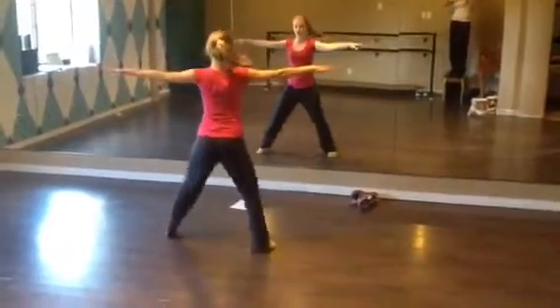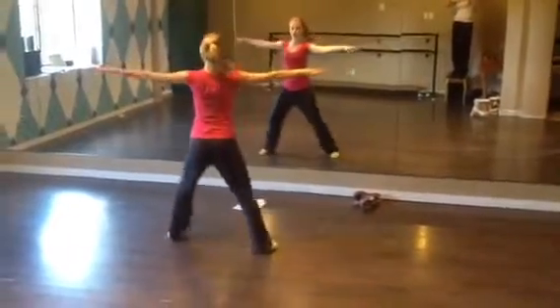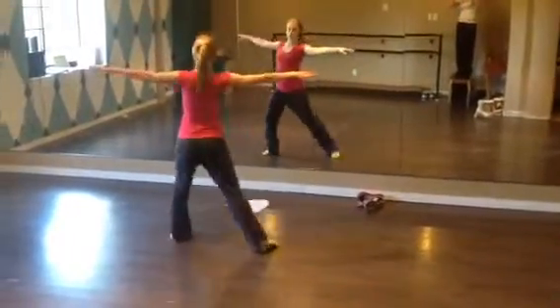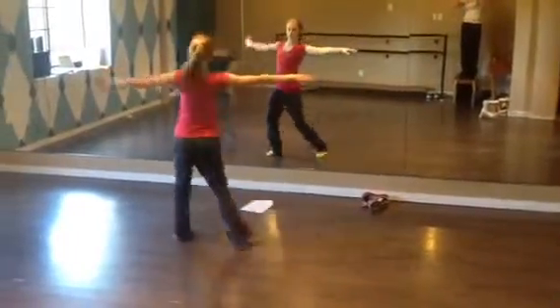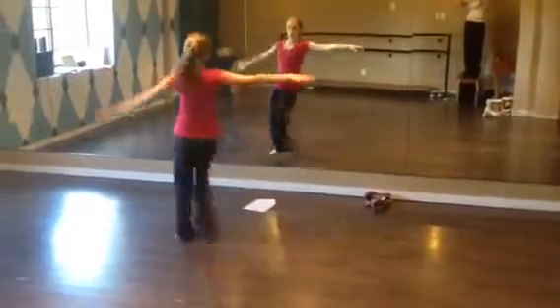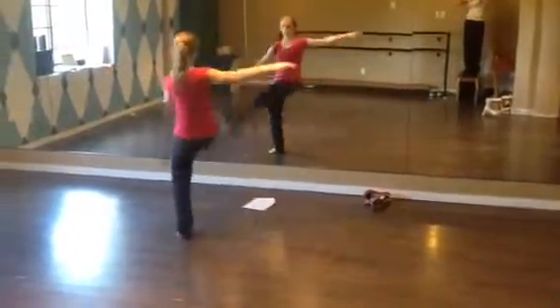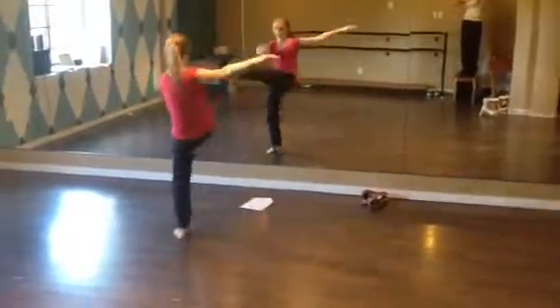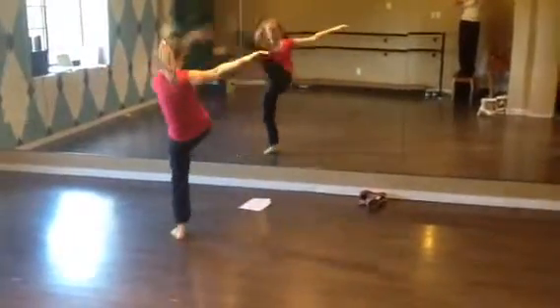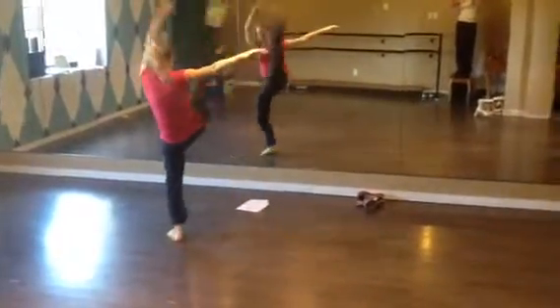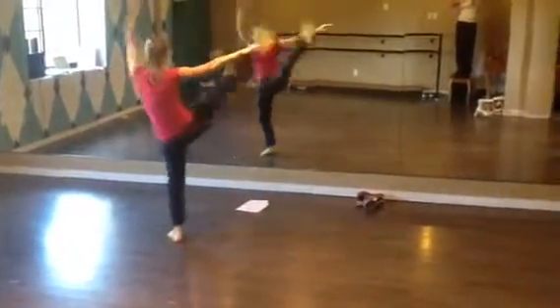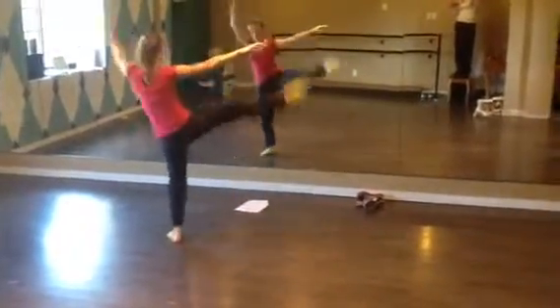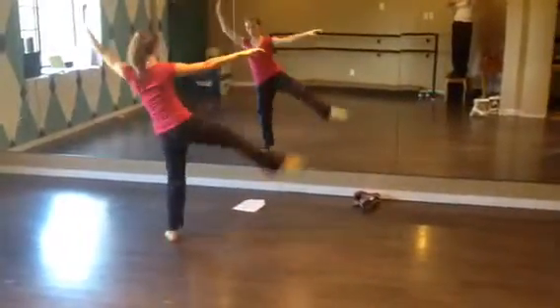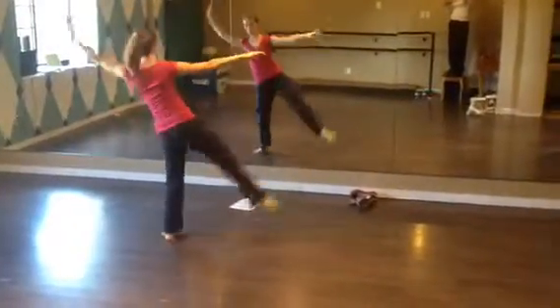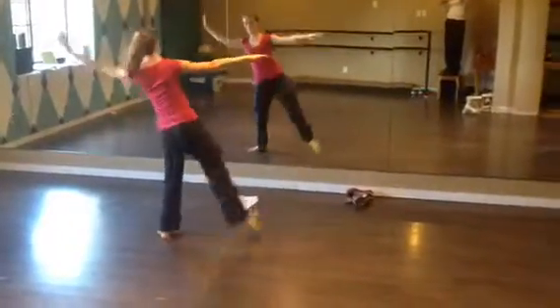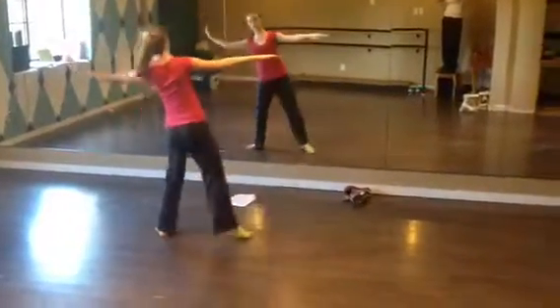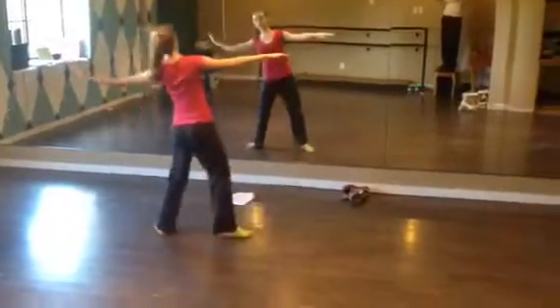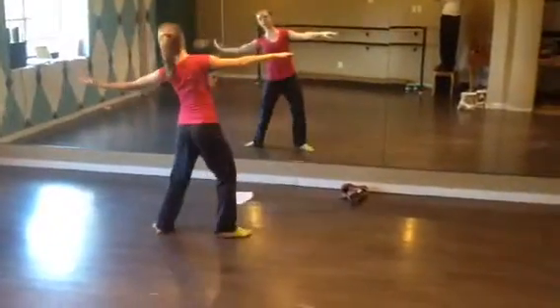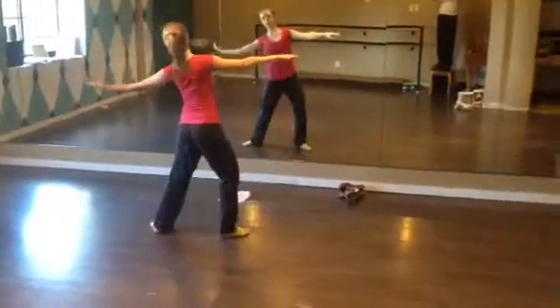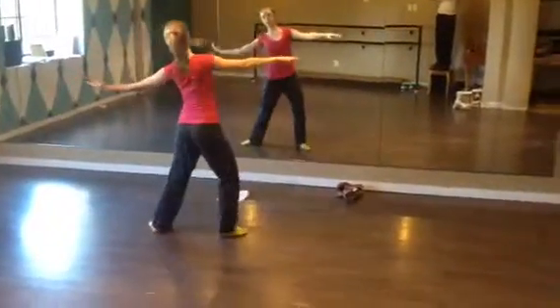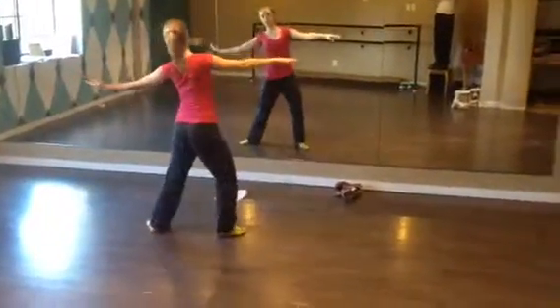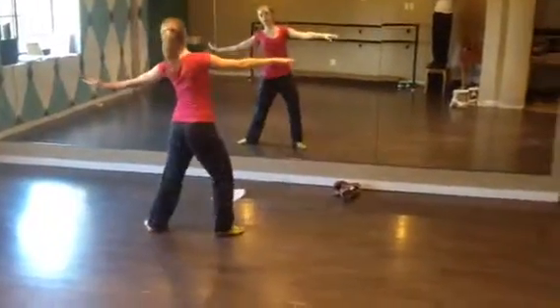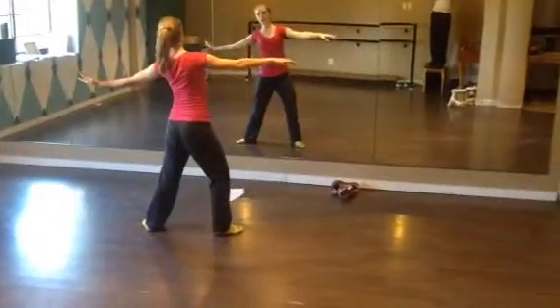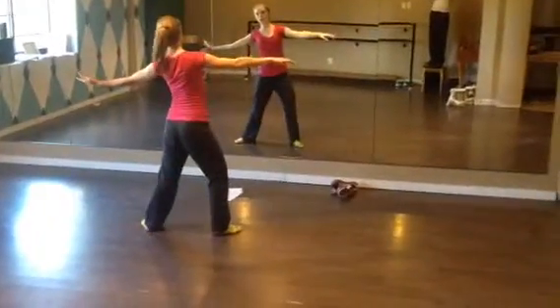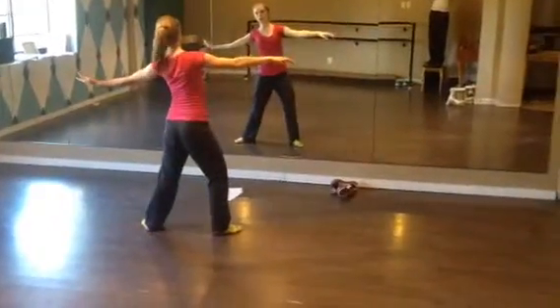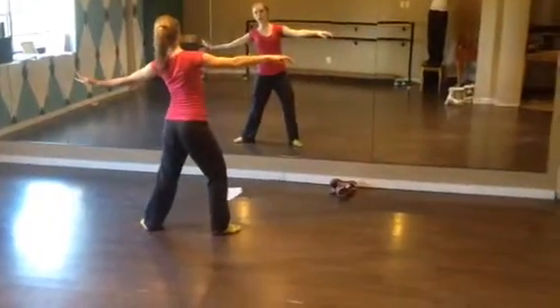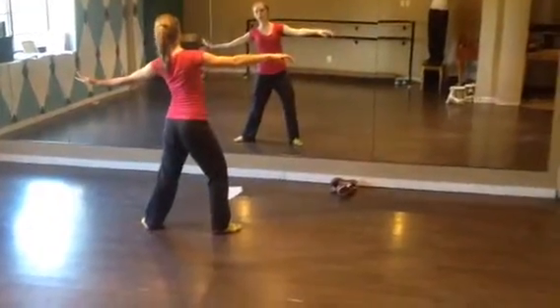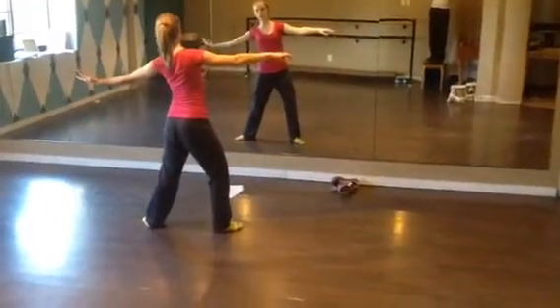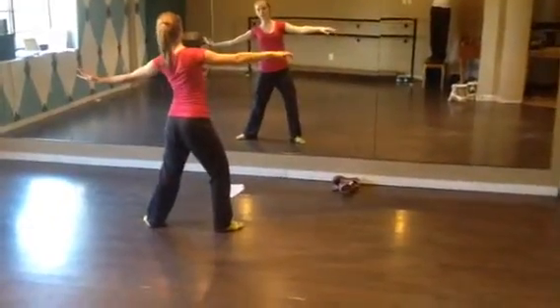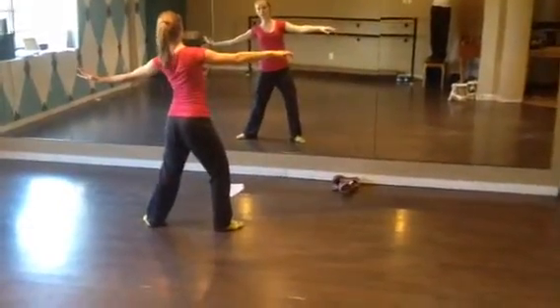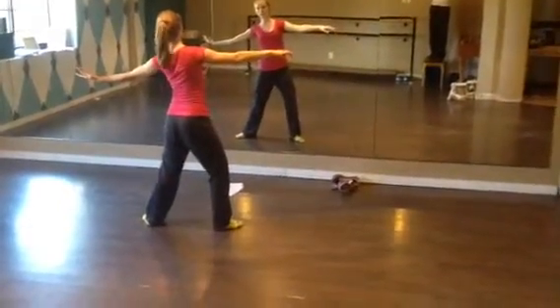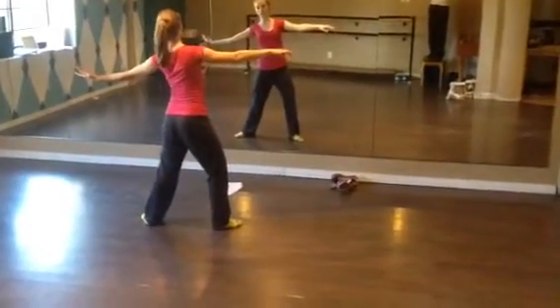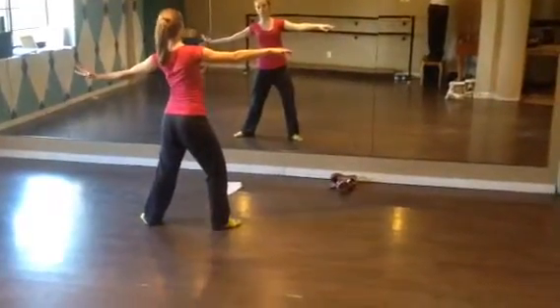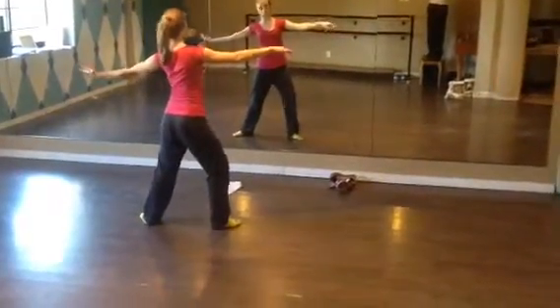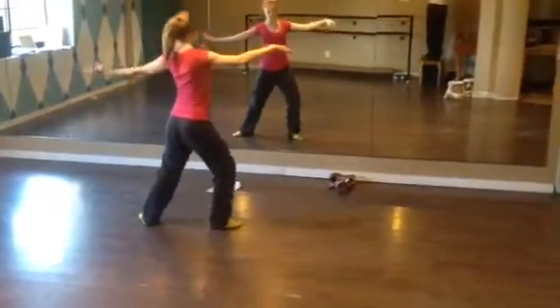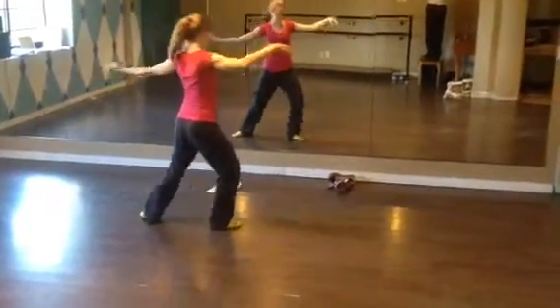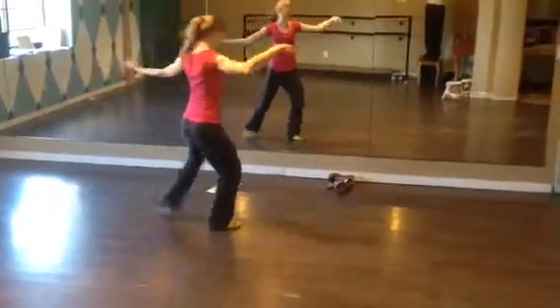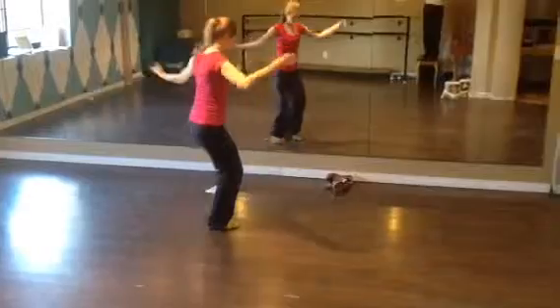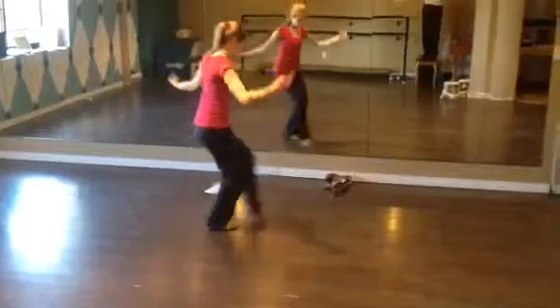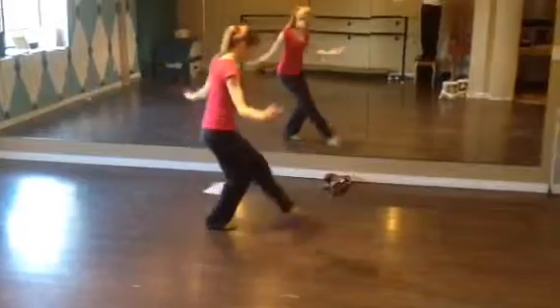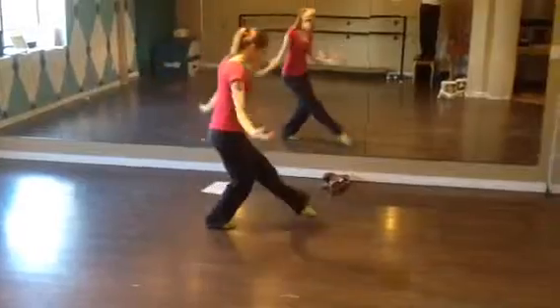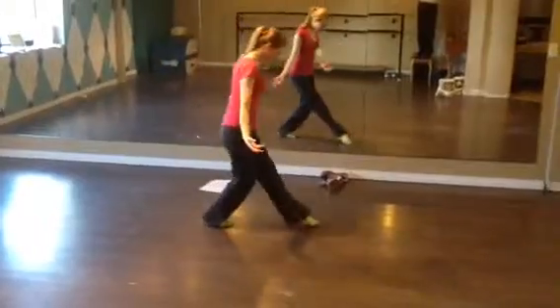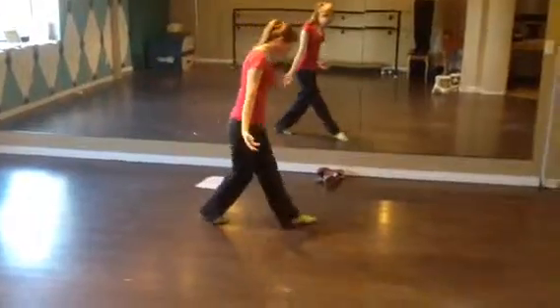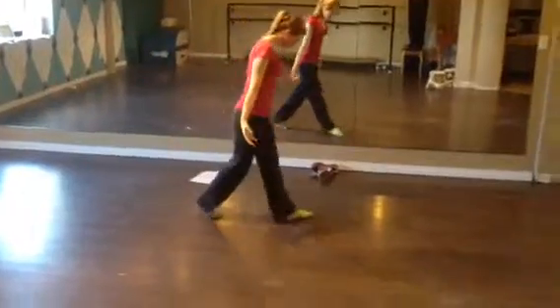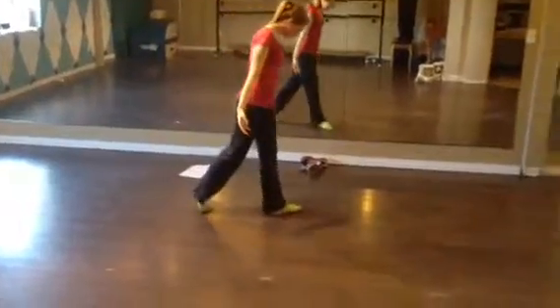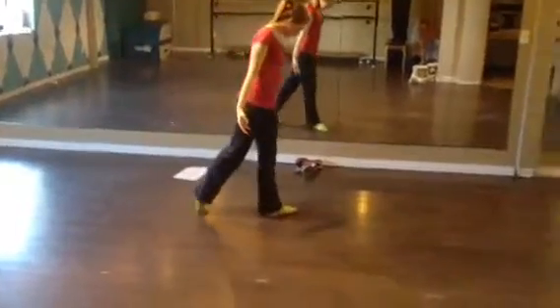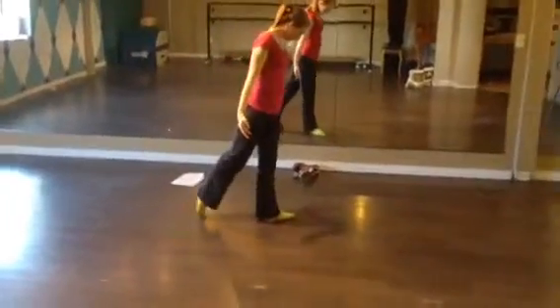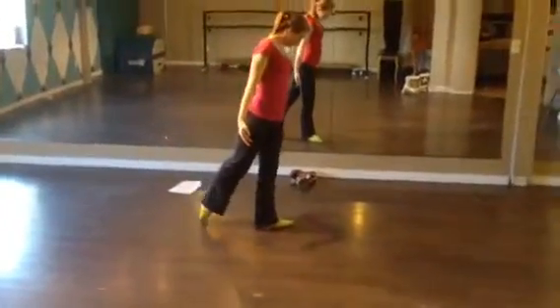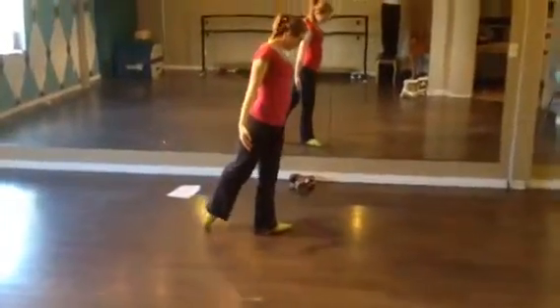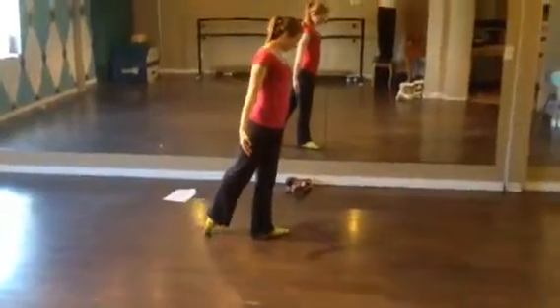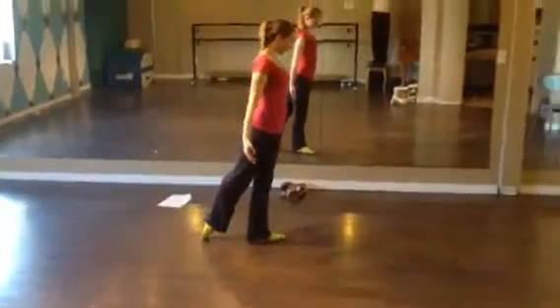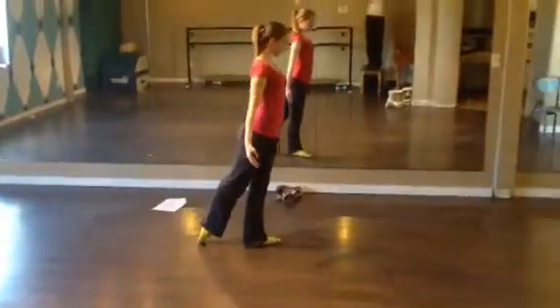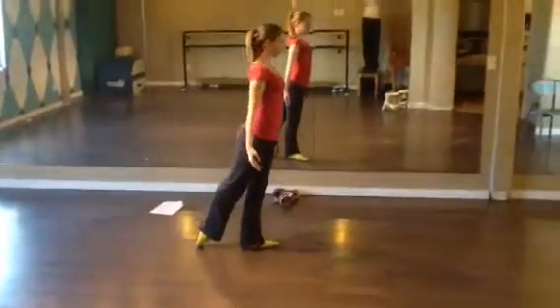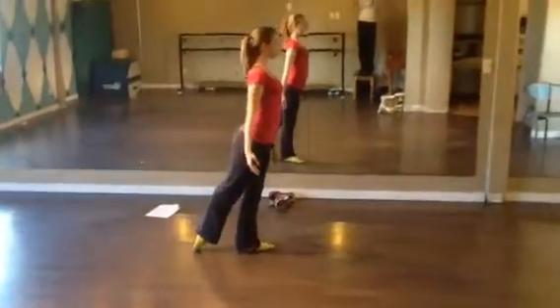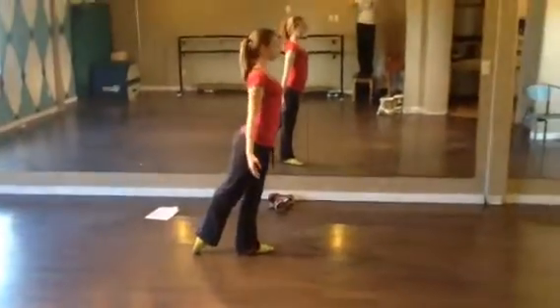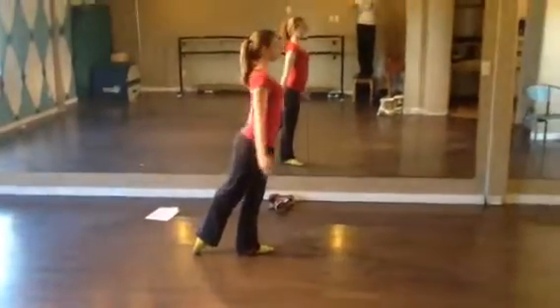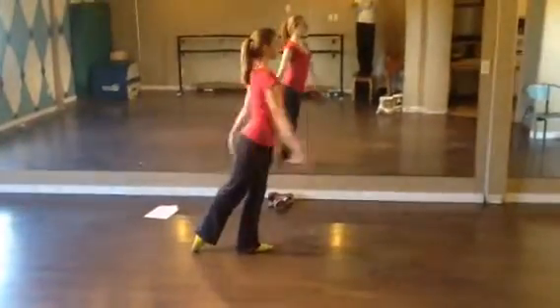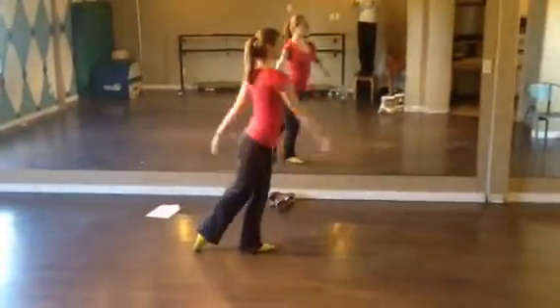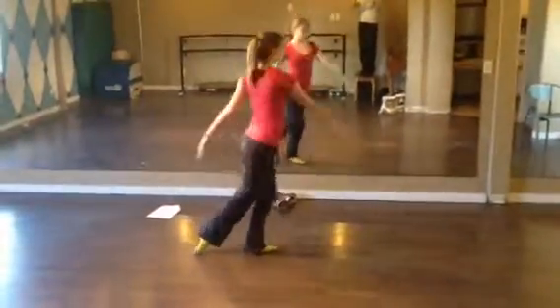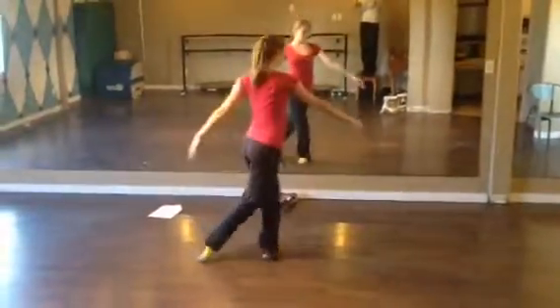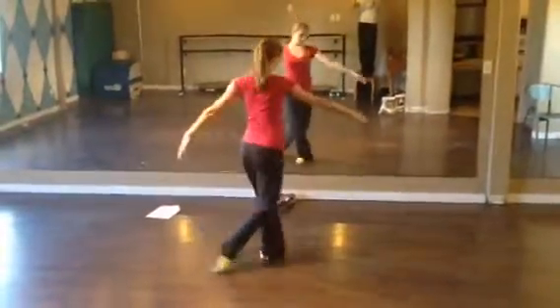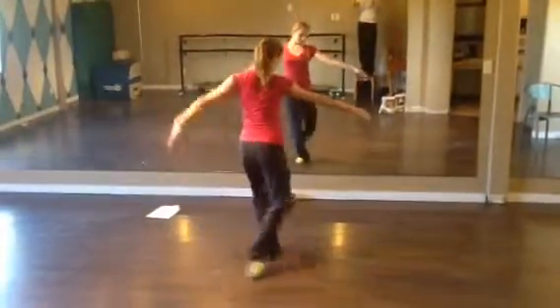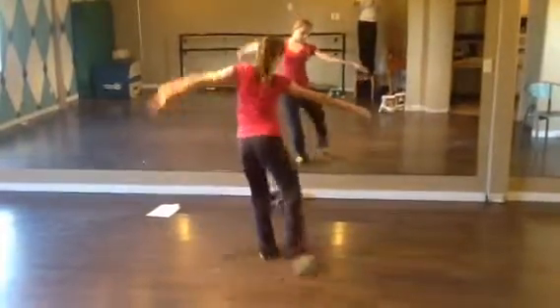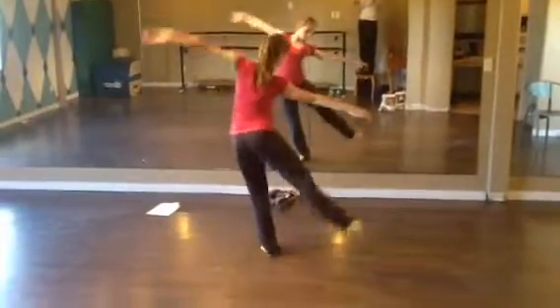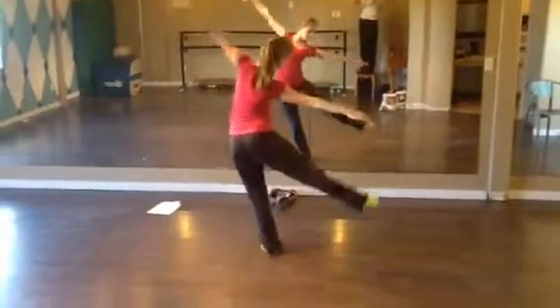Ball change, kick, fan kick, 5, 6, step across, 7, 8, kick the leg out.